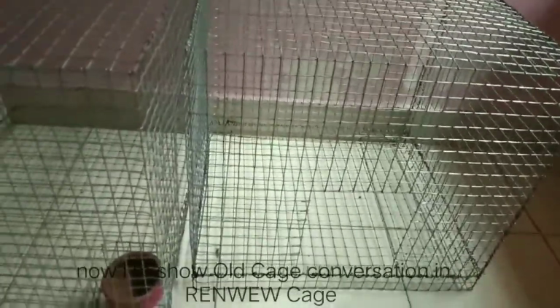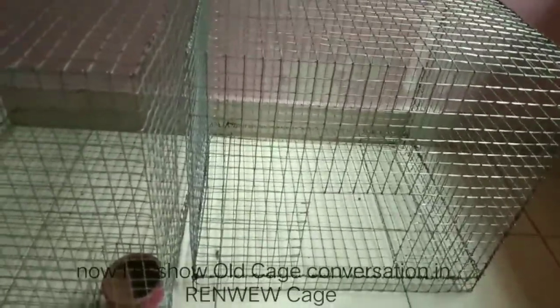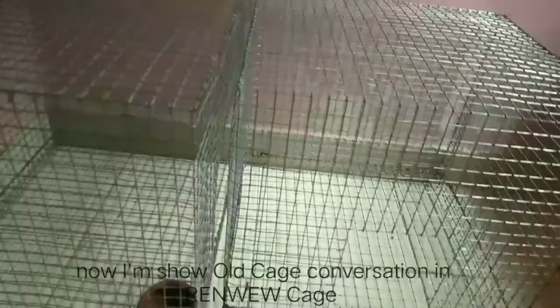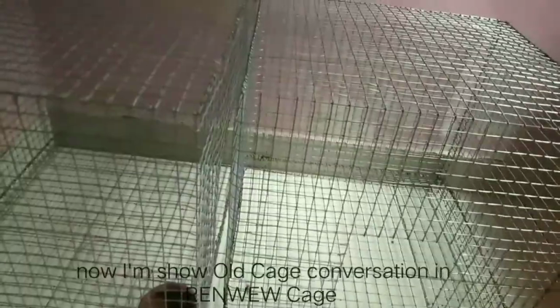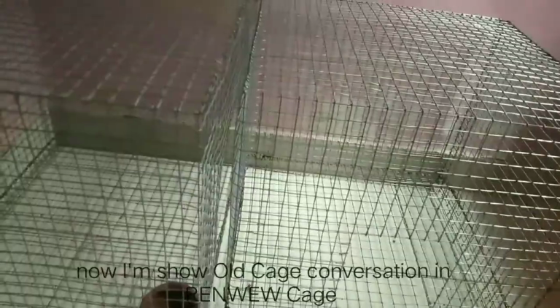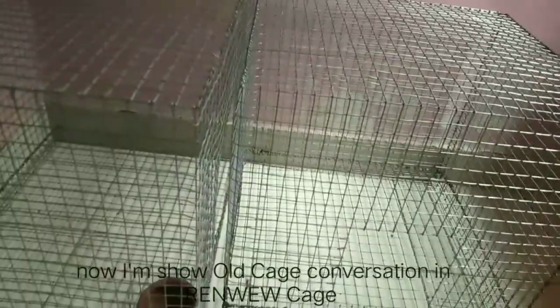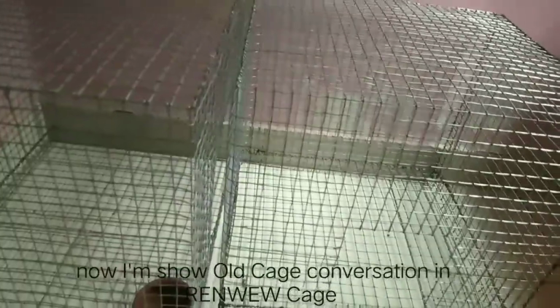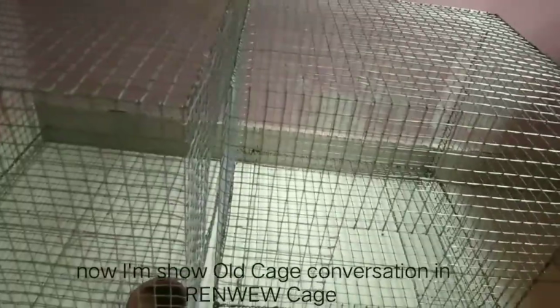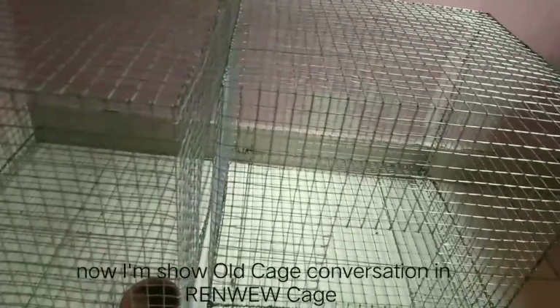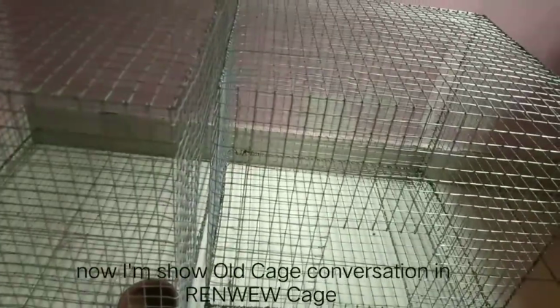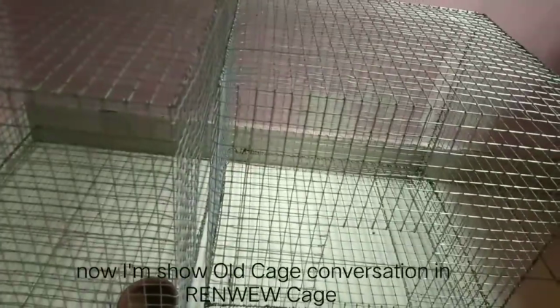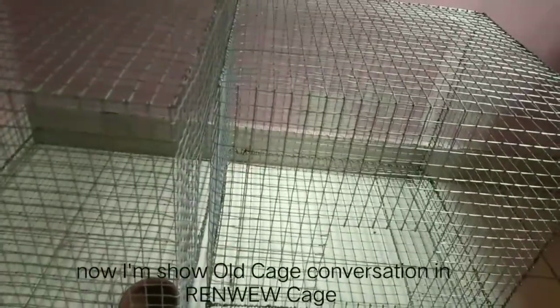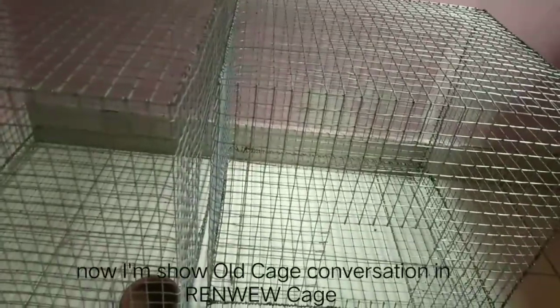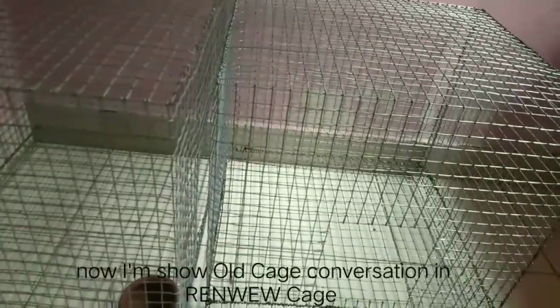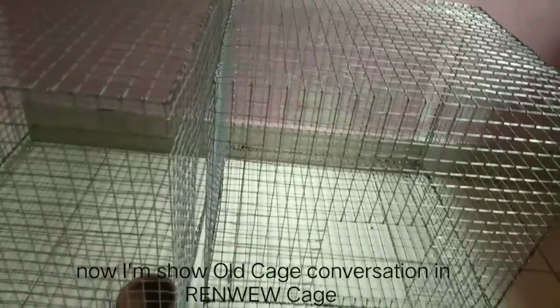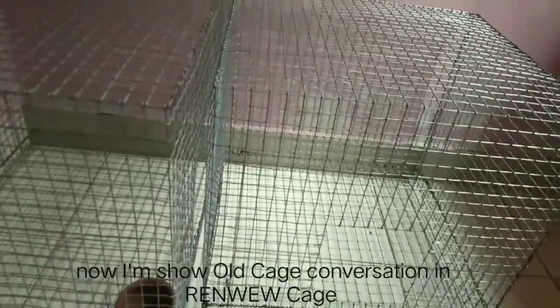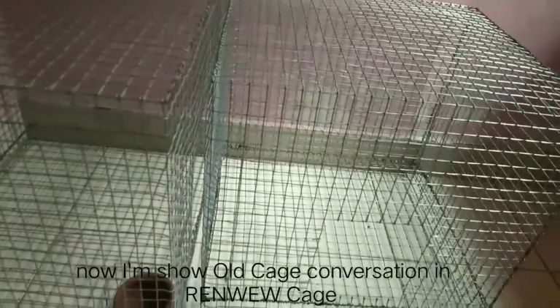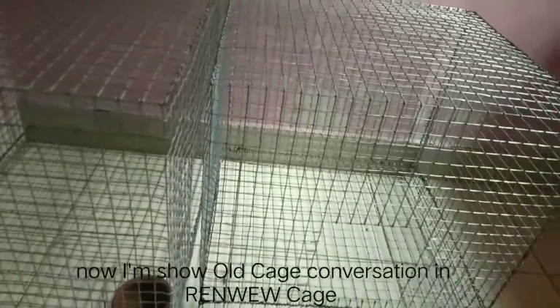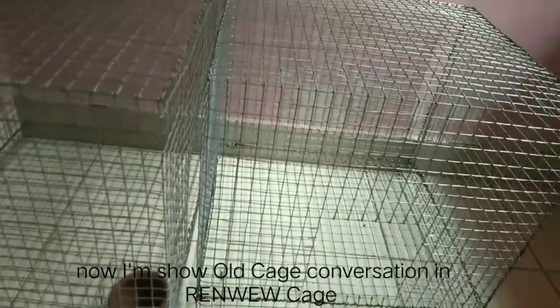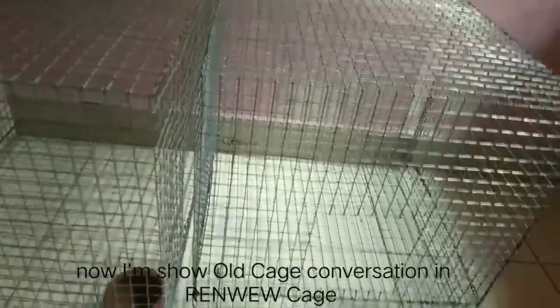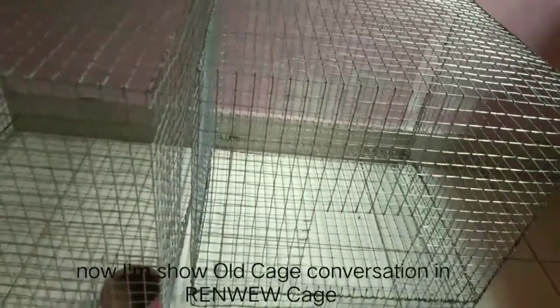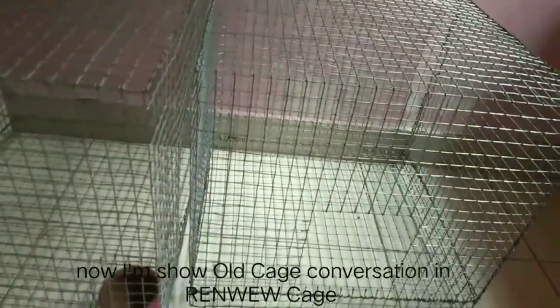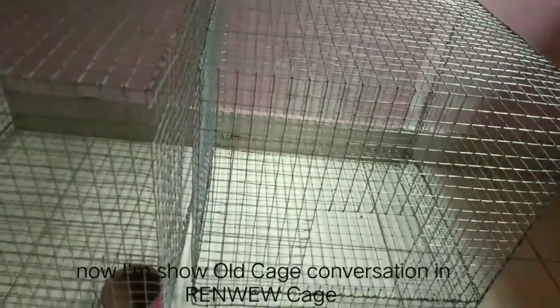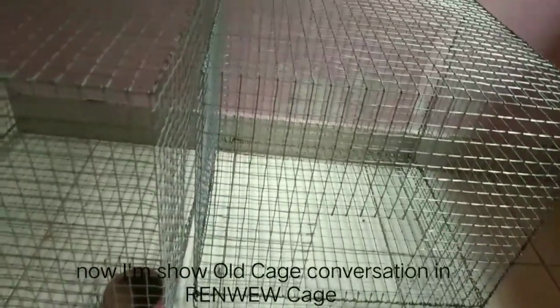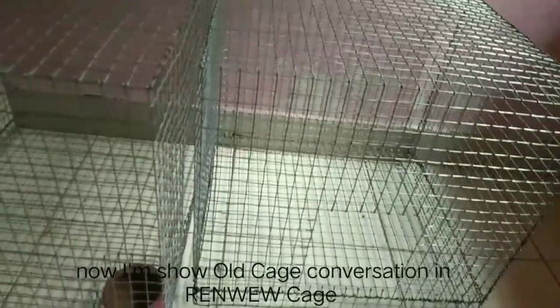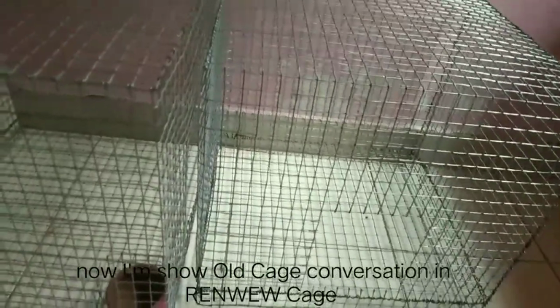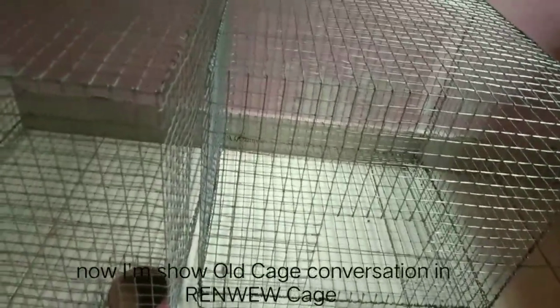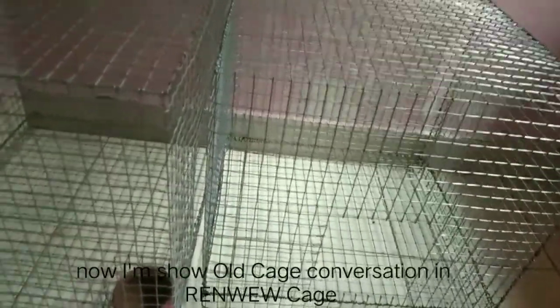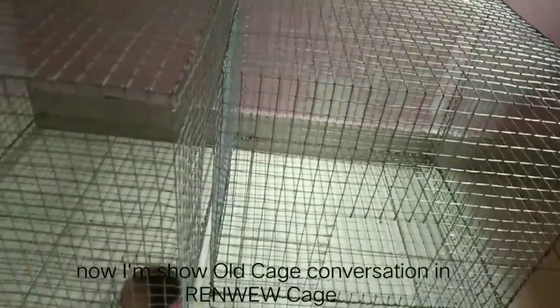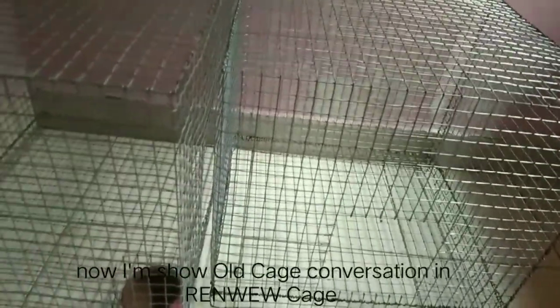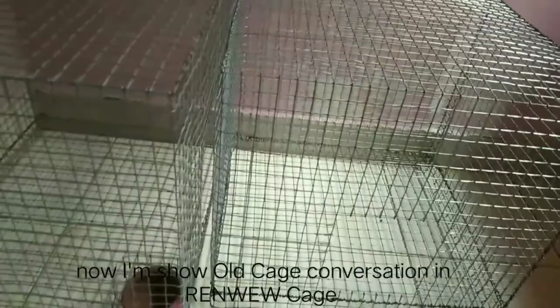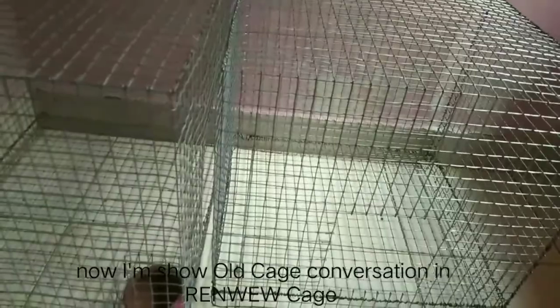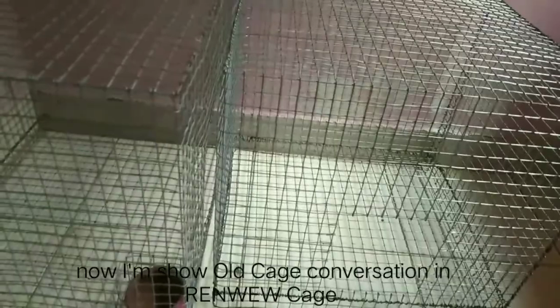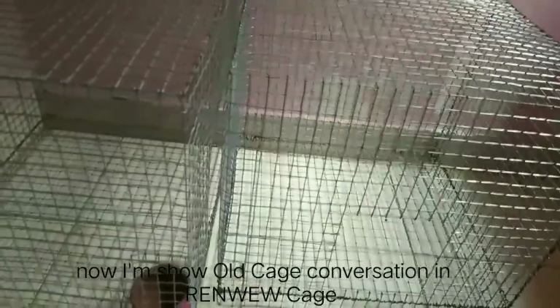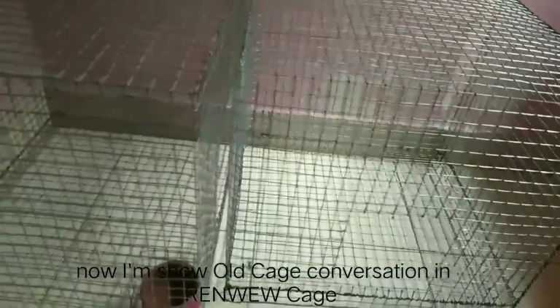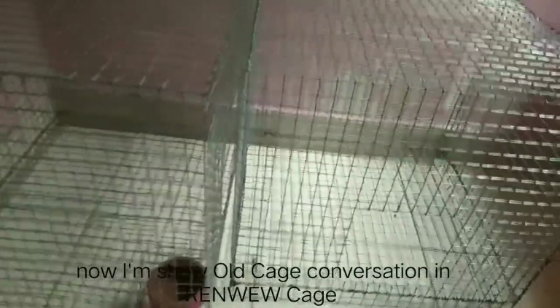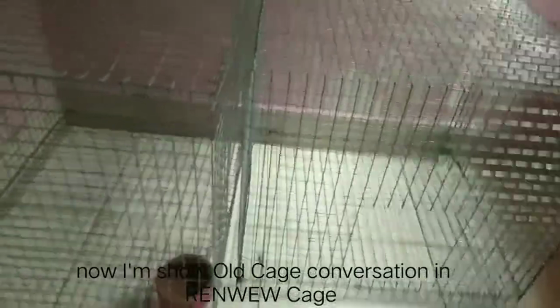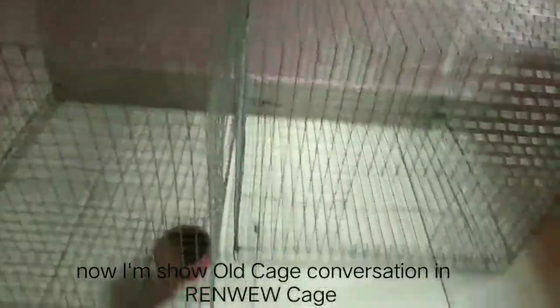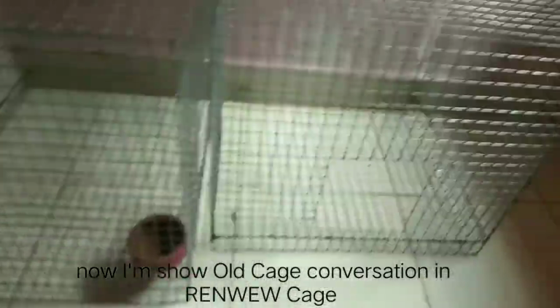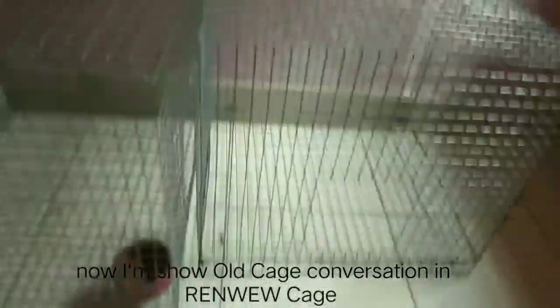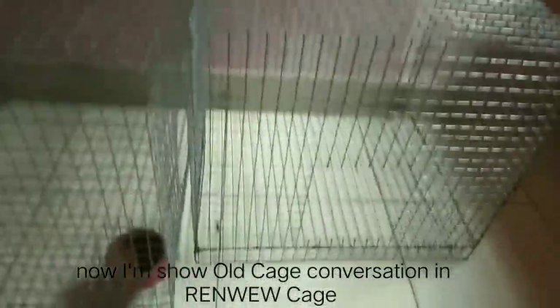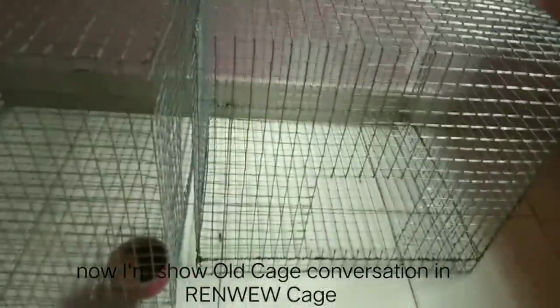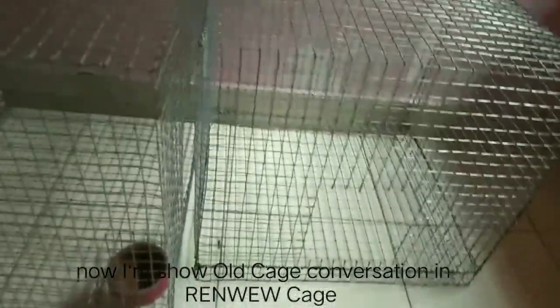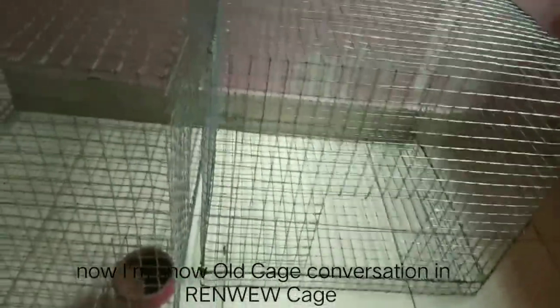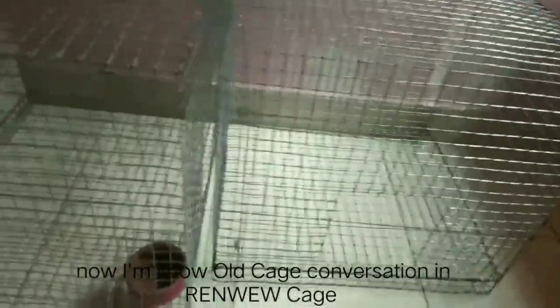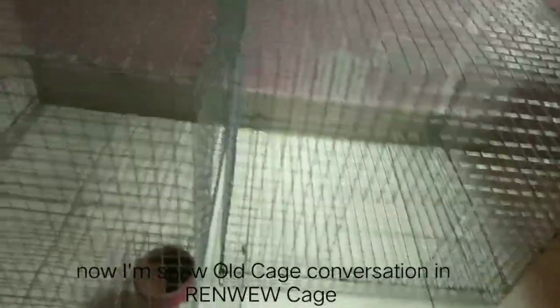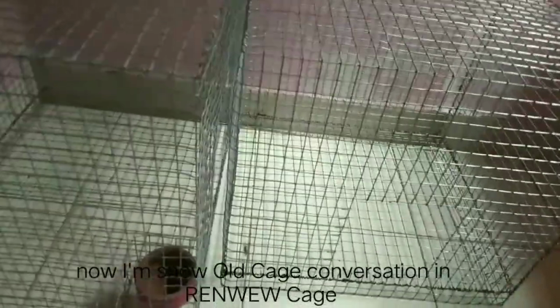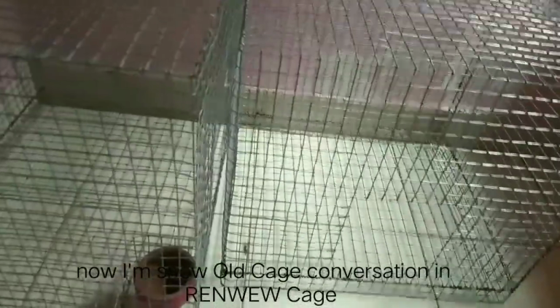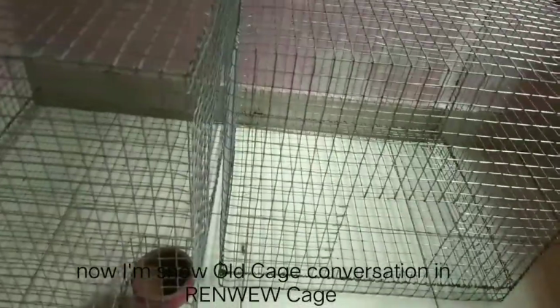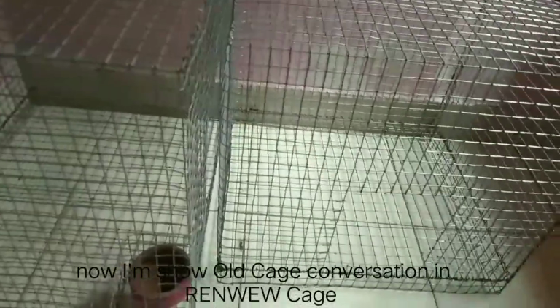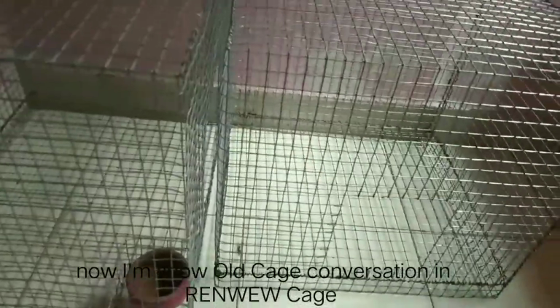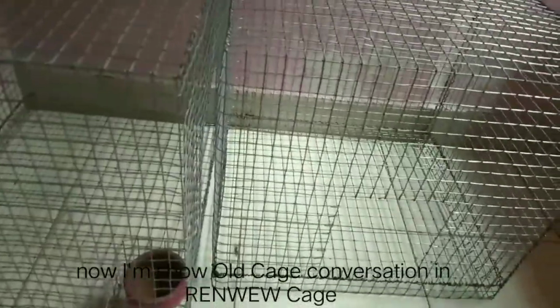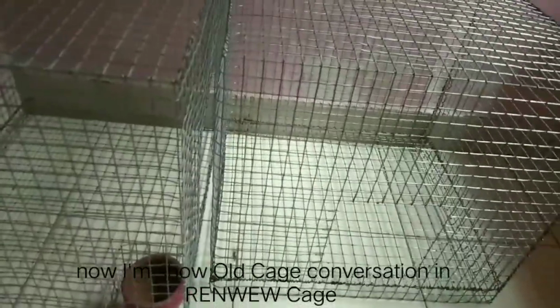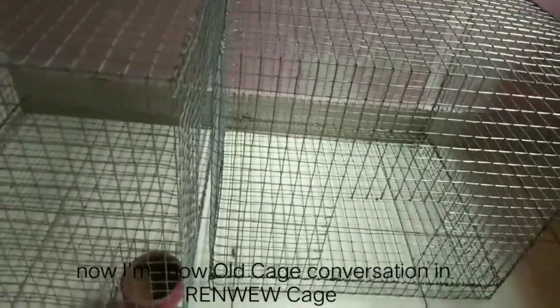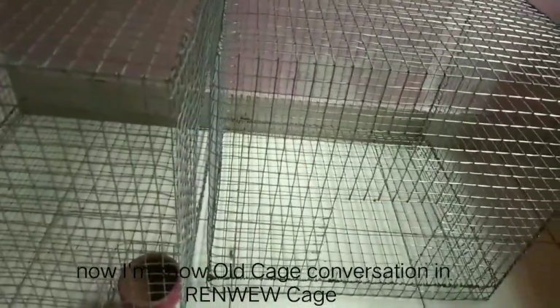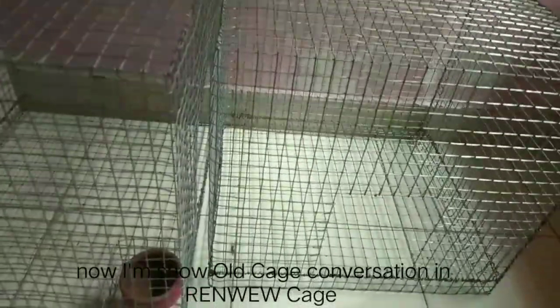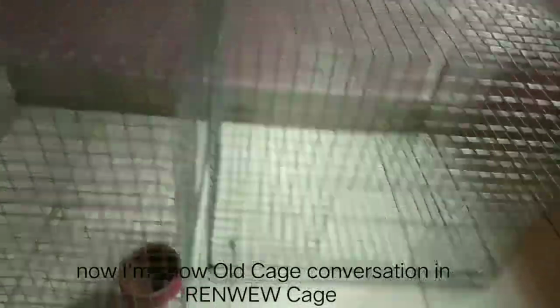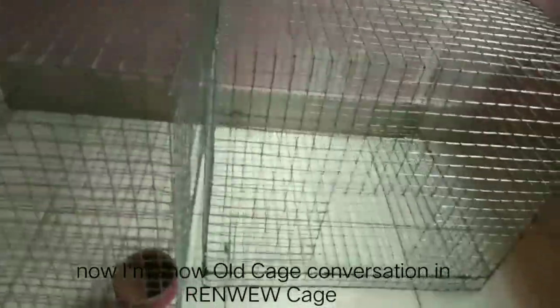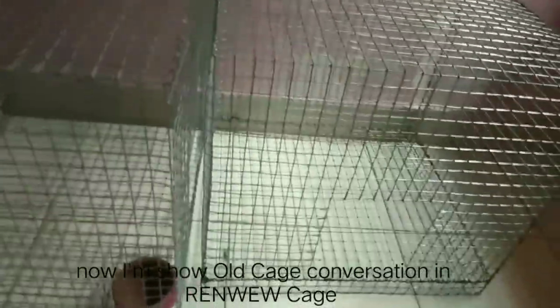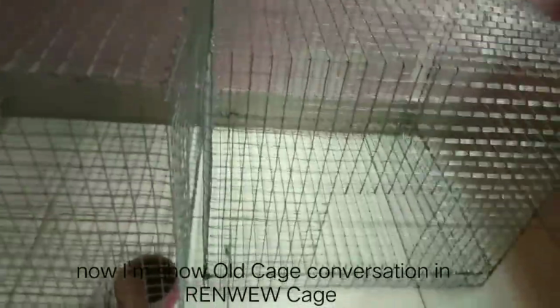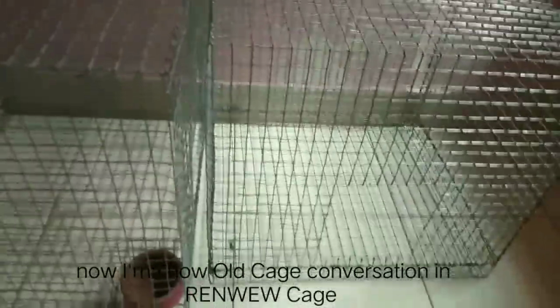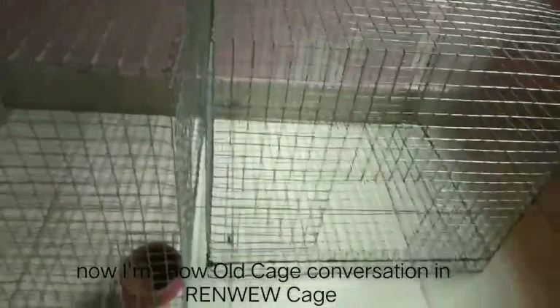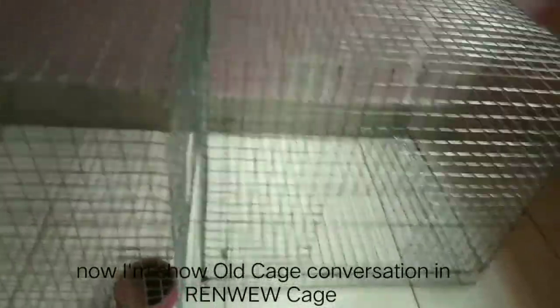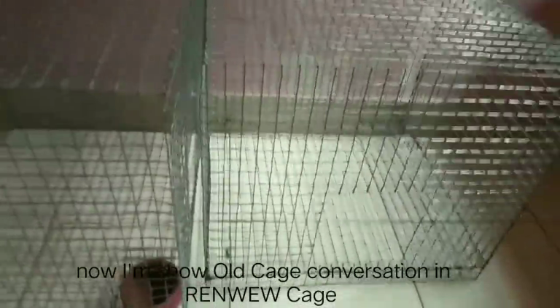This is the old cage. I am going to renew it. I will show you.